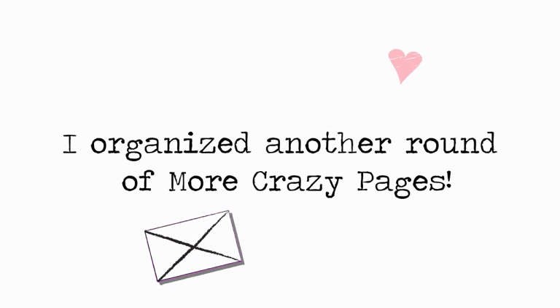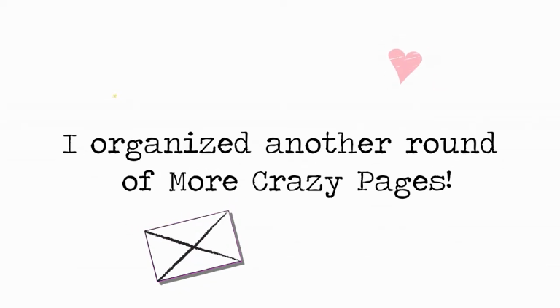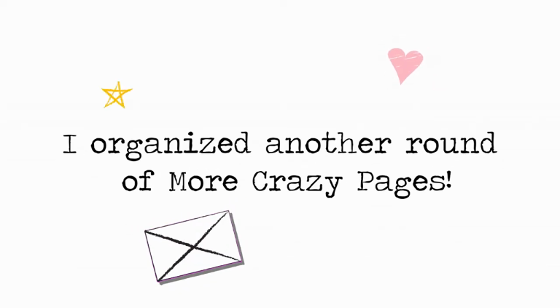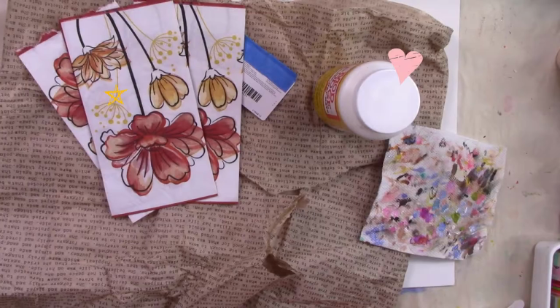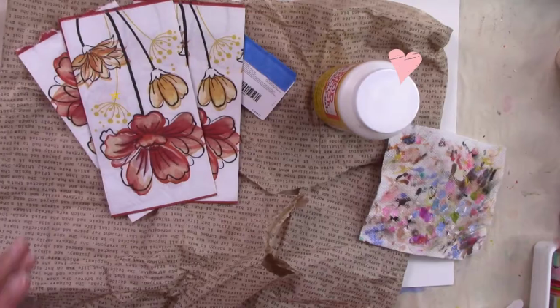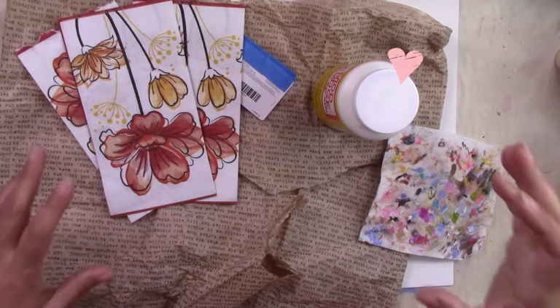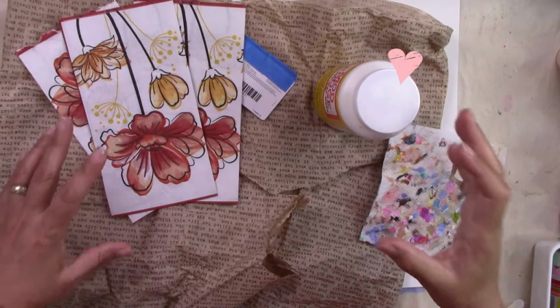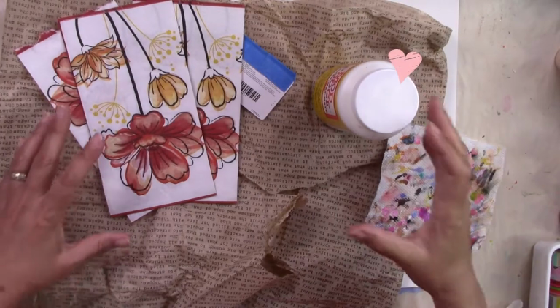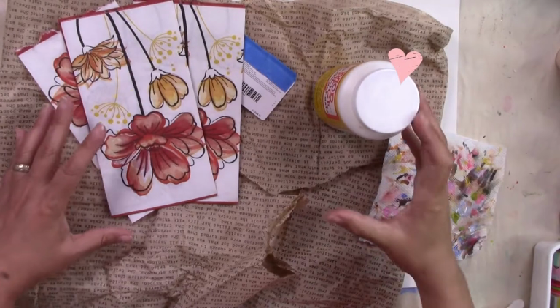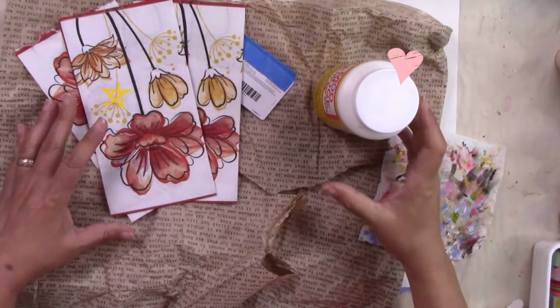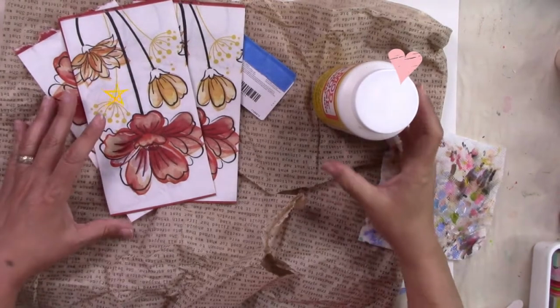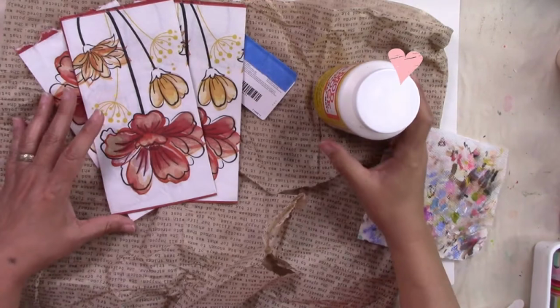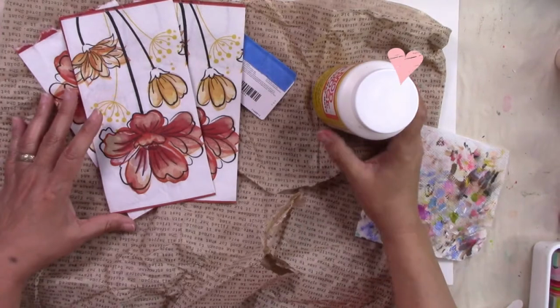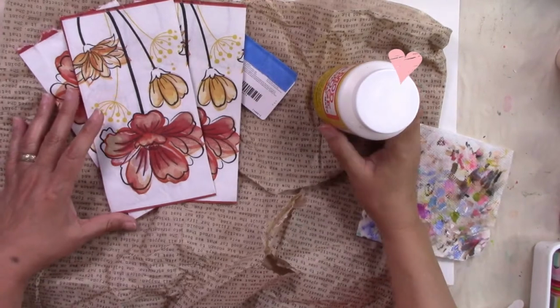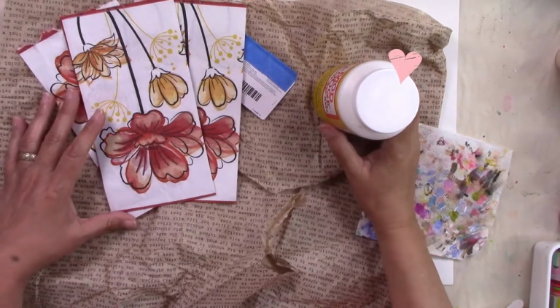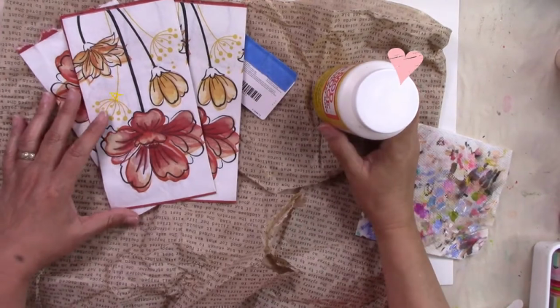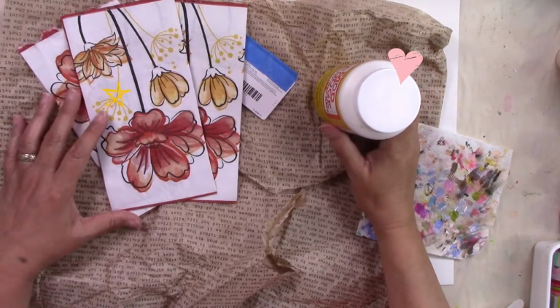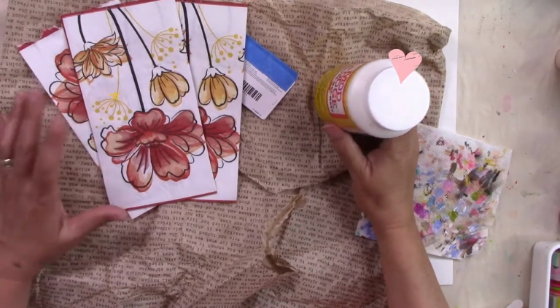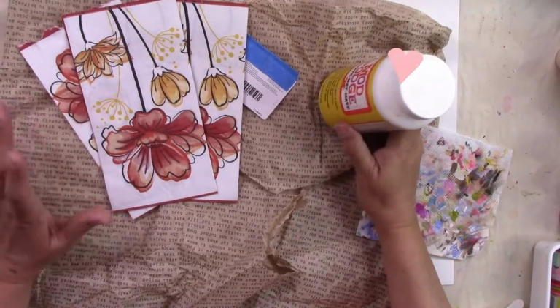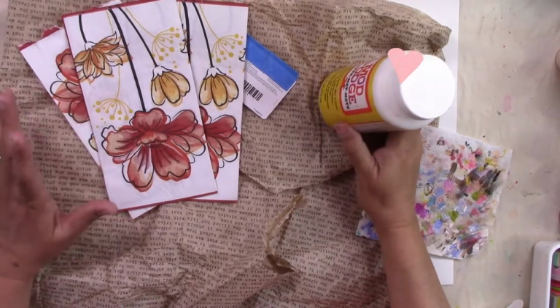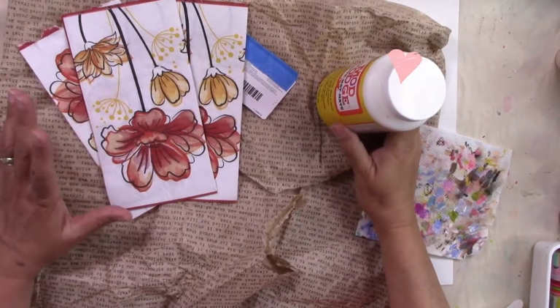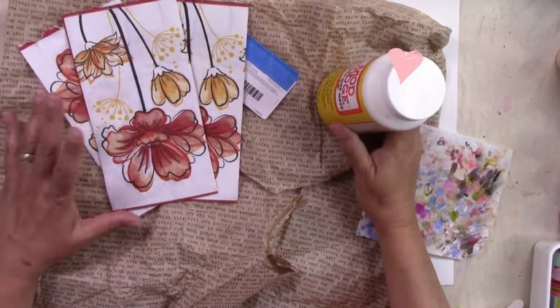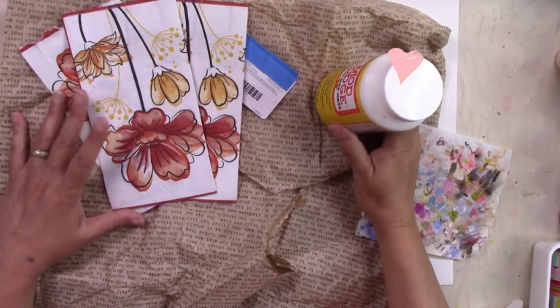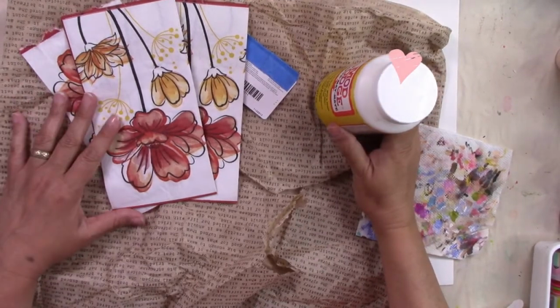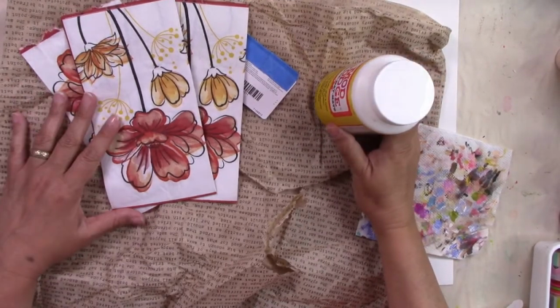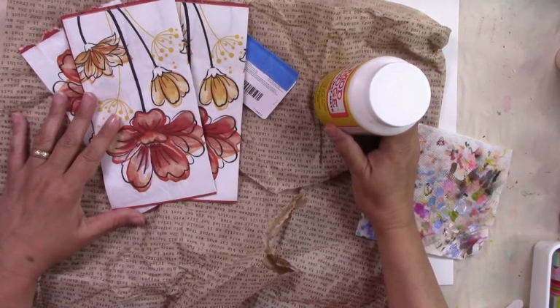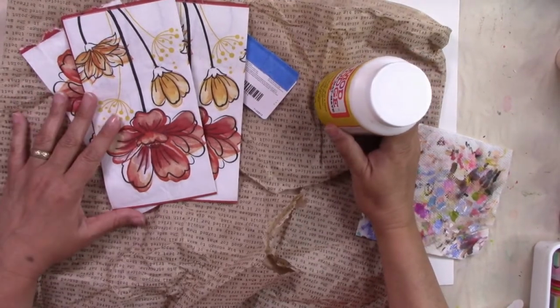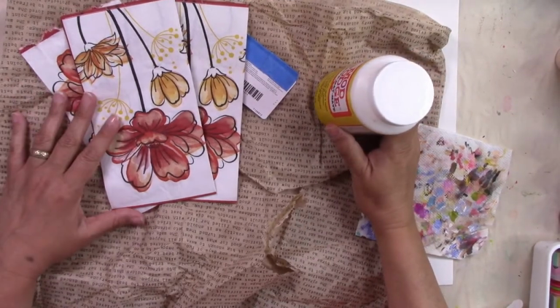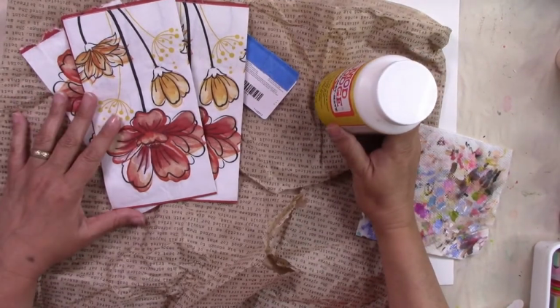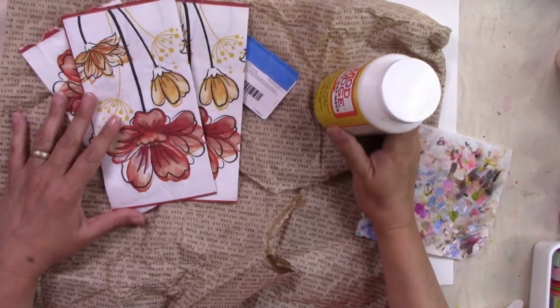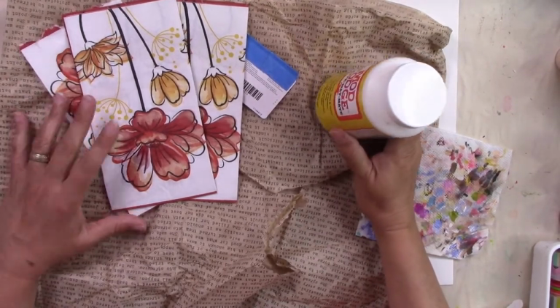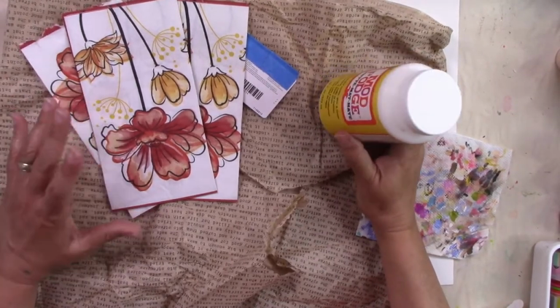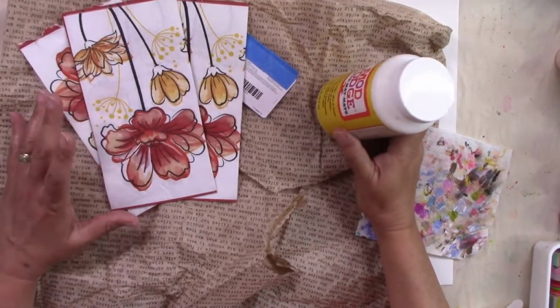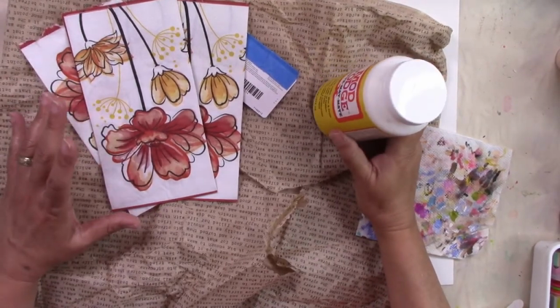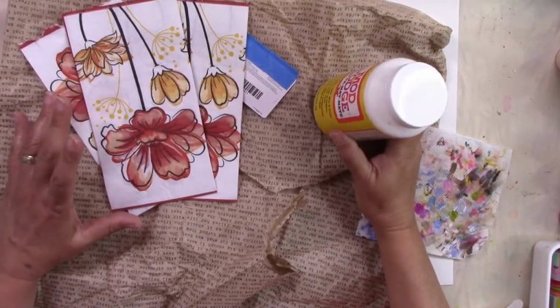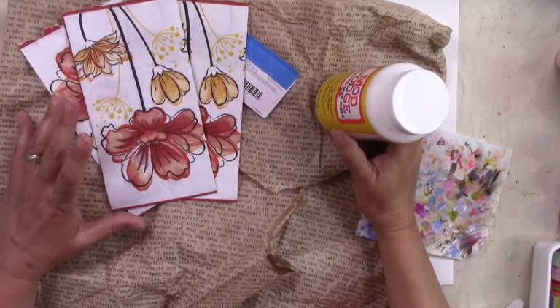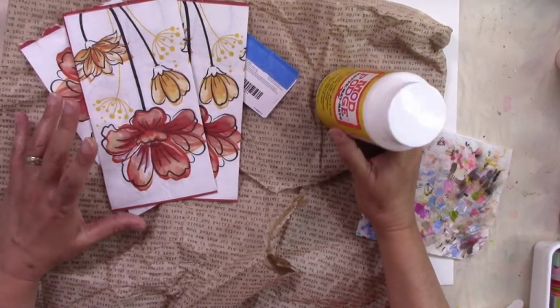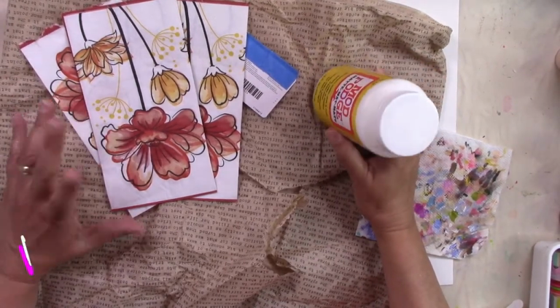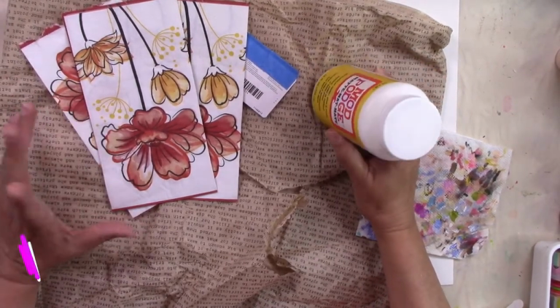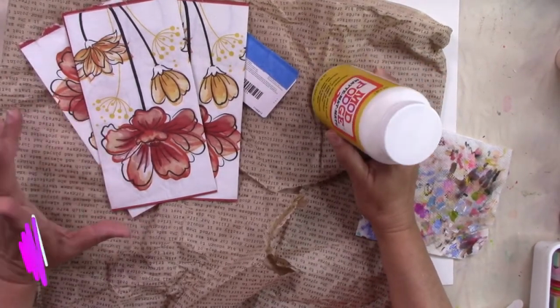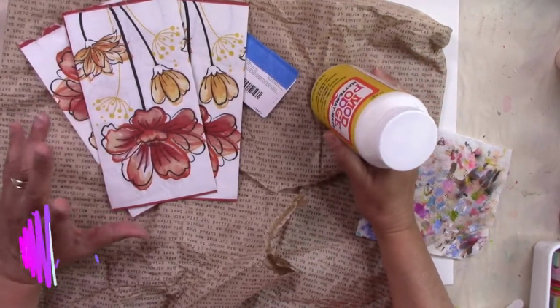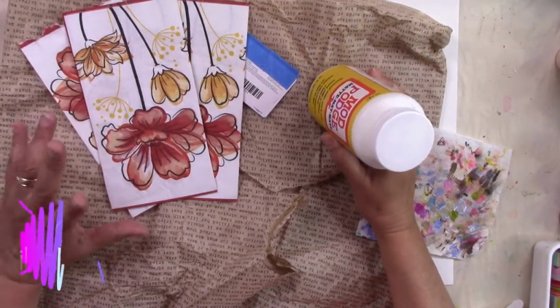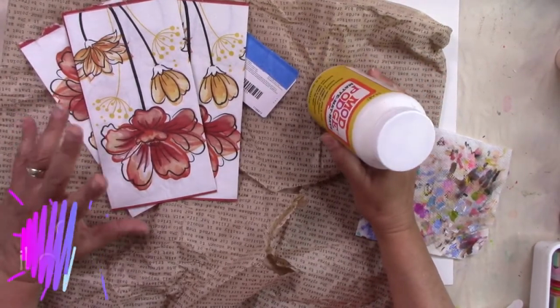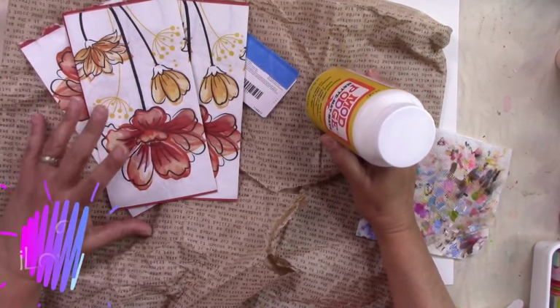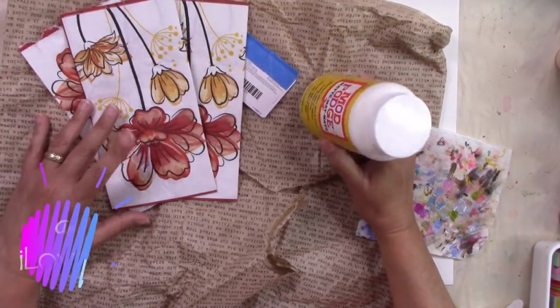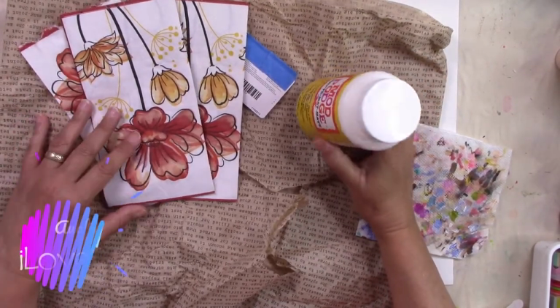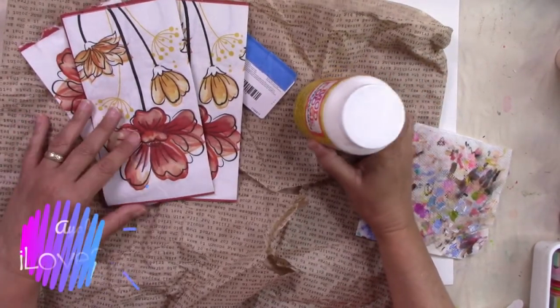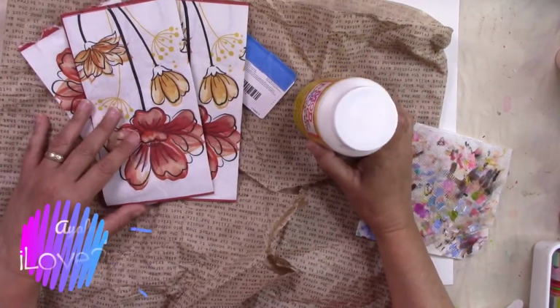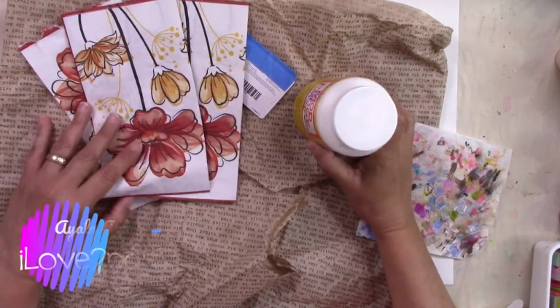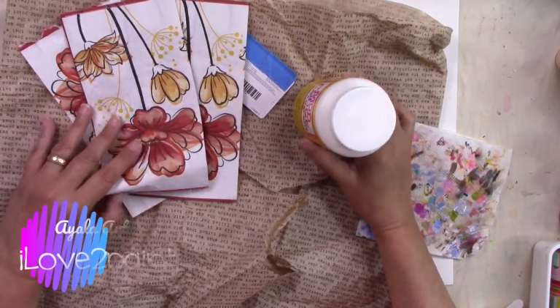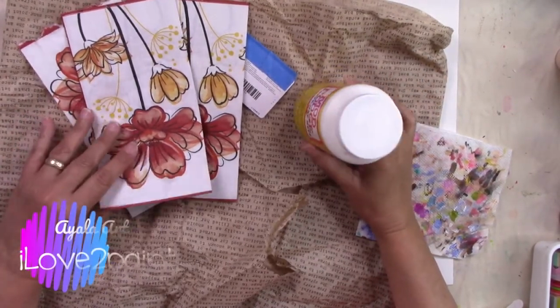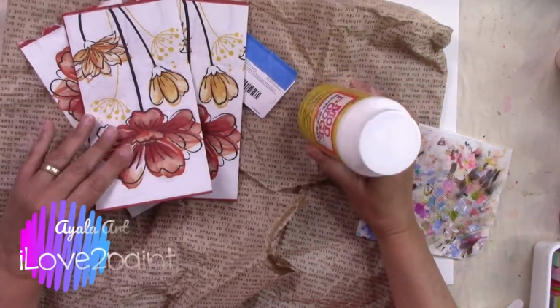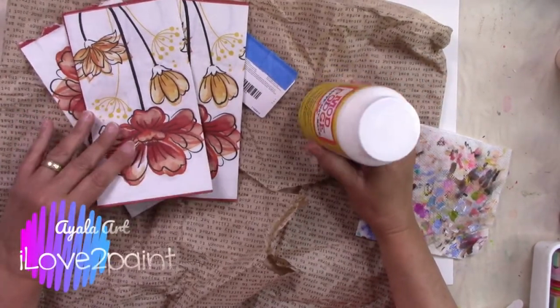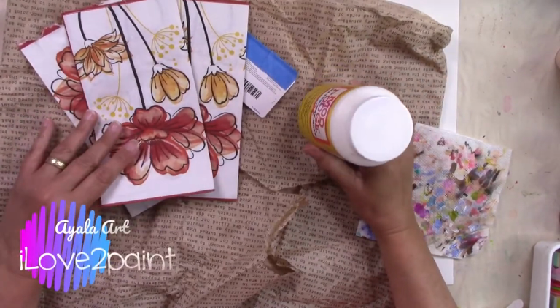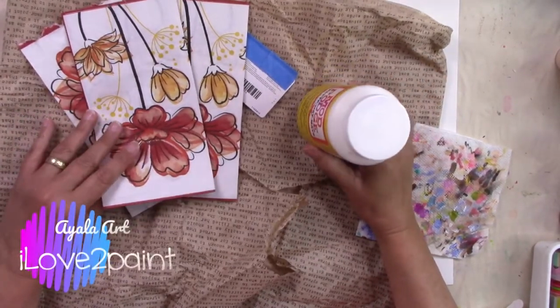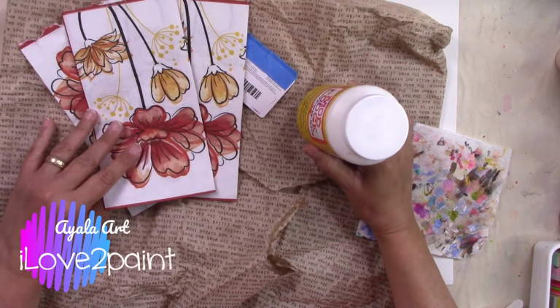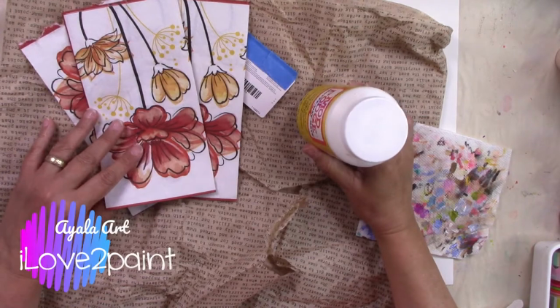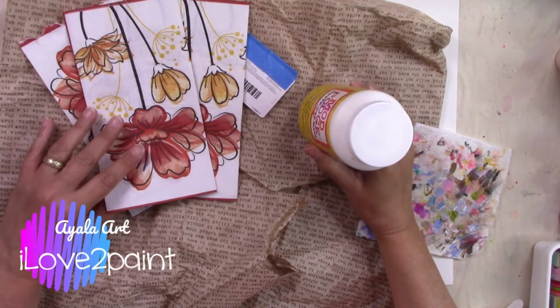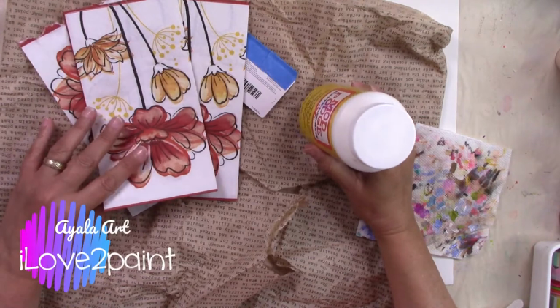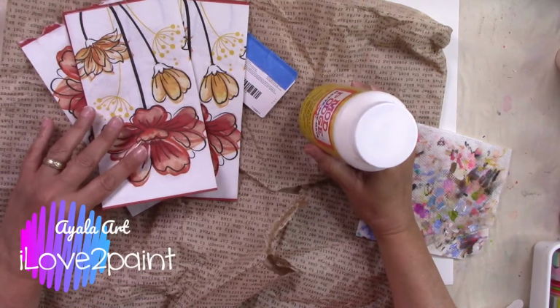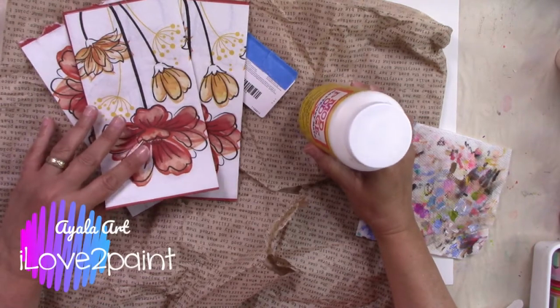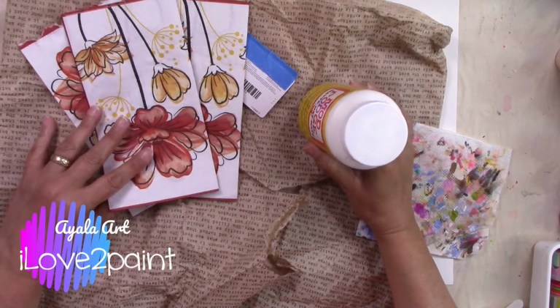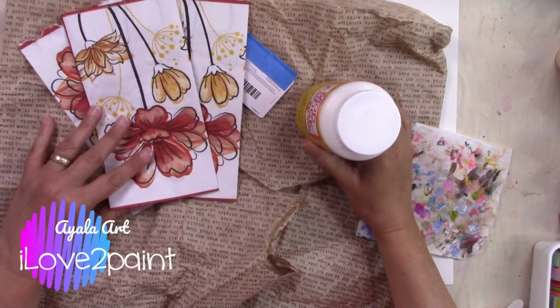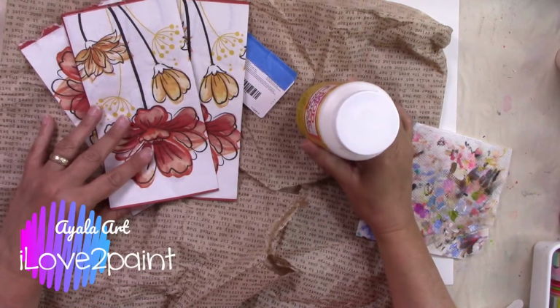If you are art inclined, love art journaling, mixed media, and crazy stuff, this is your channel.